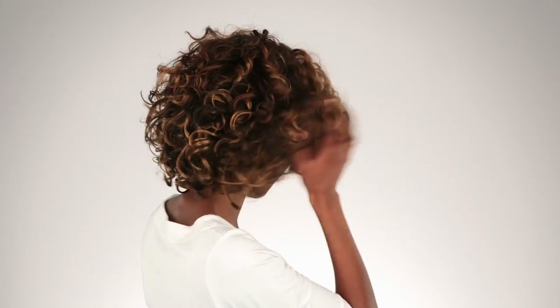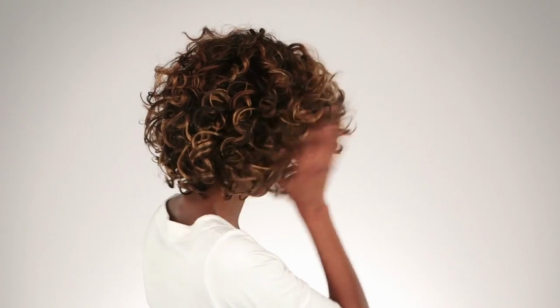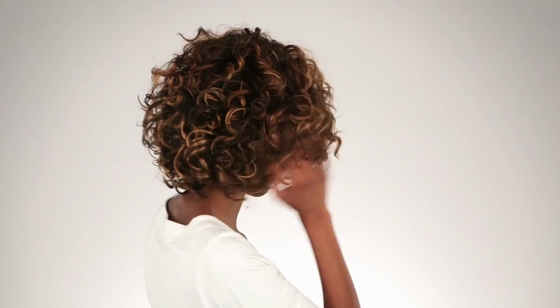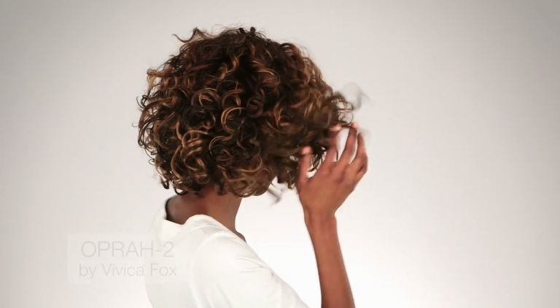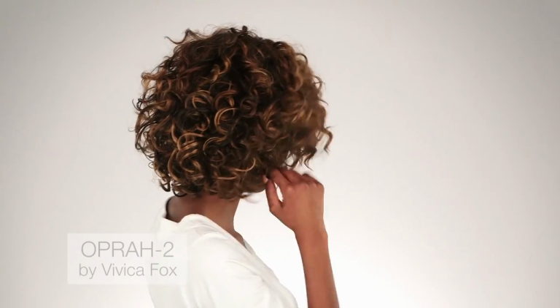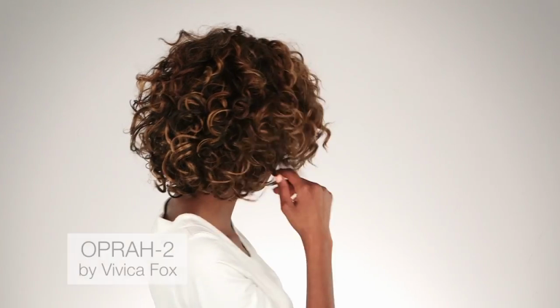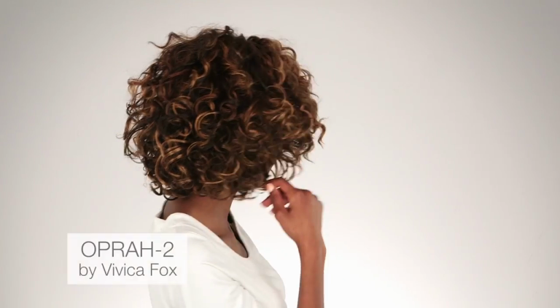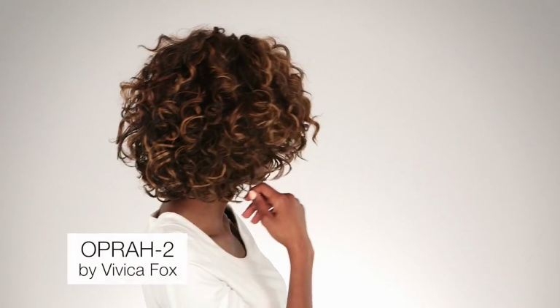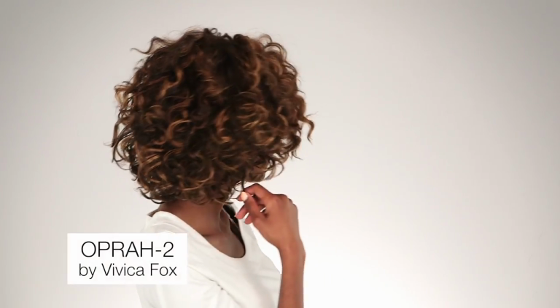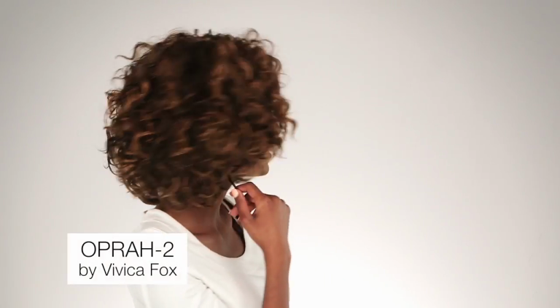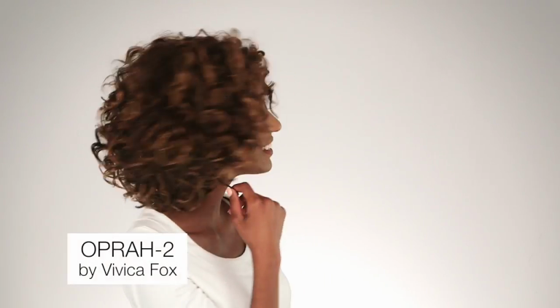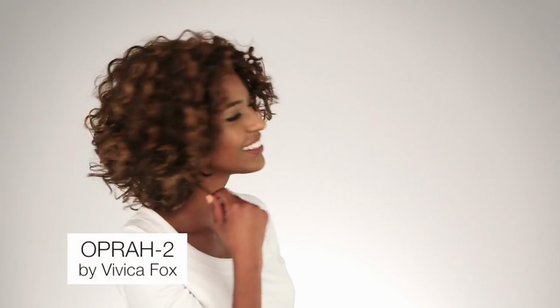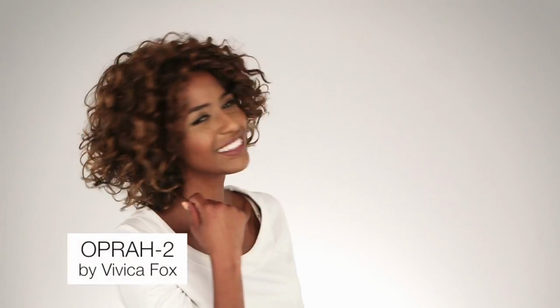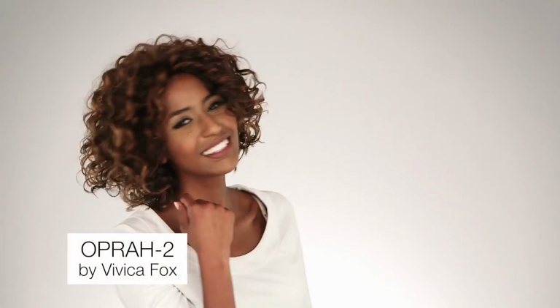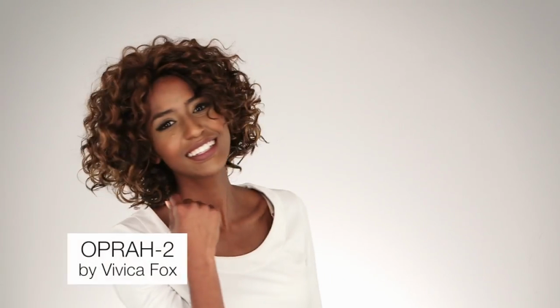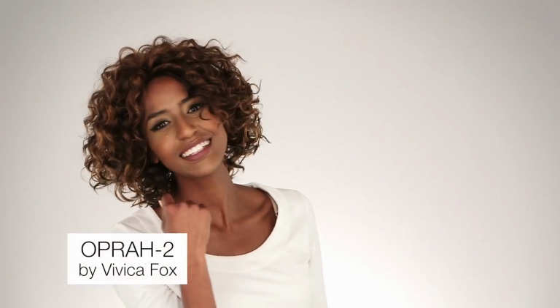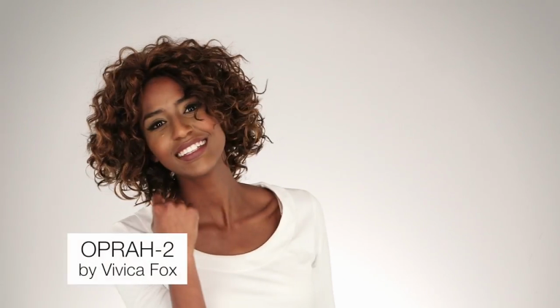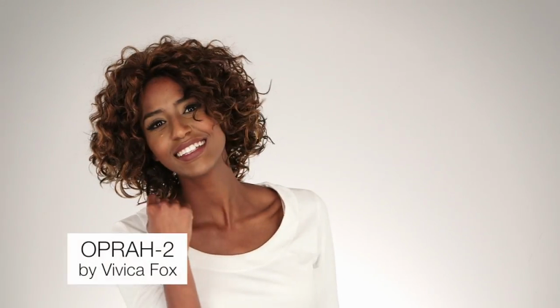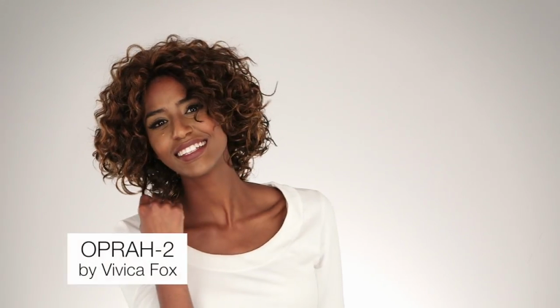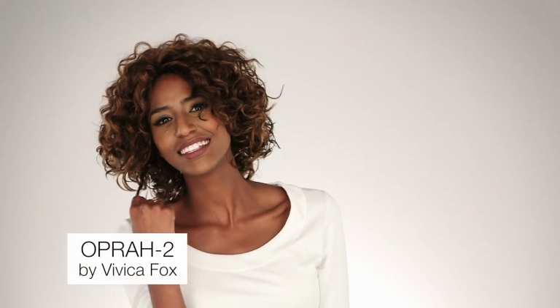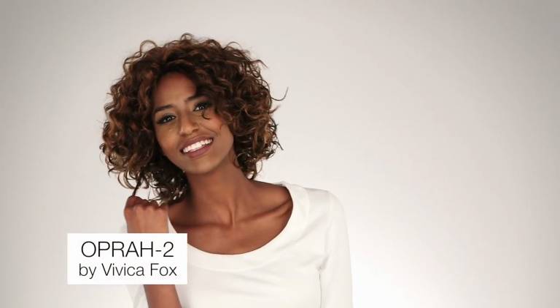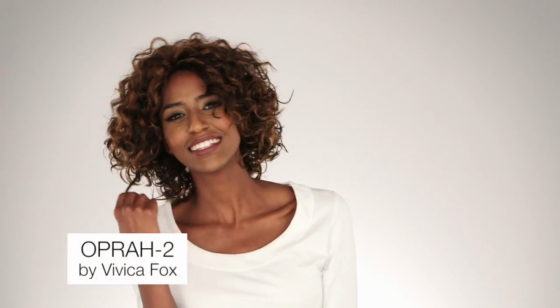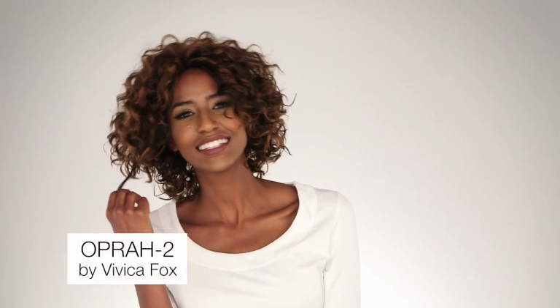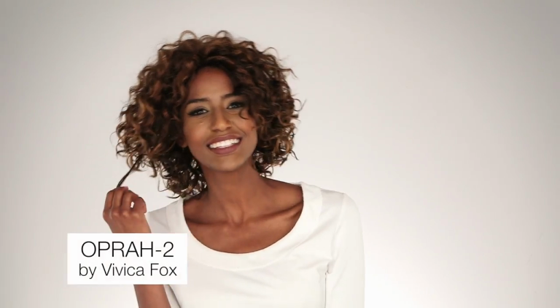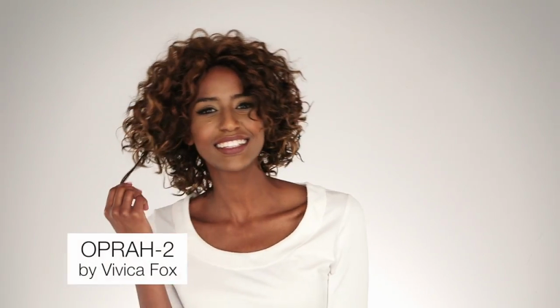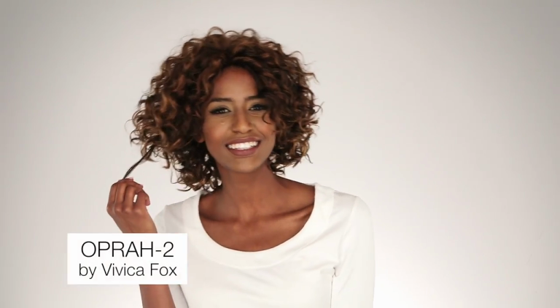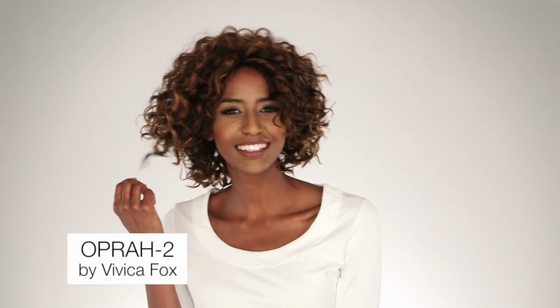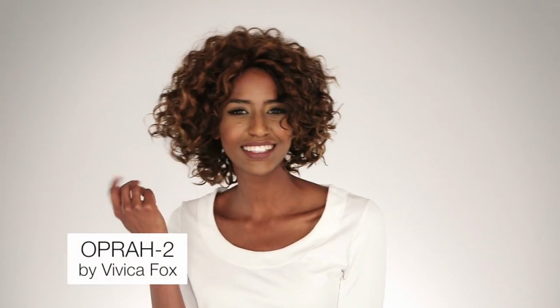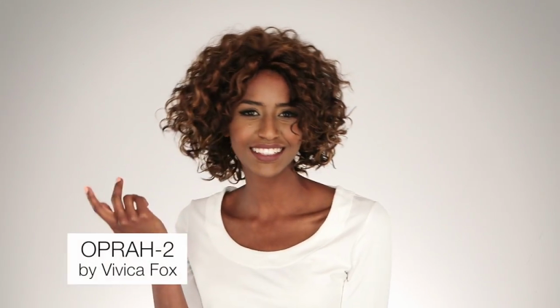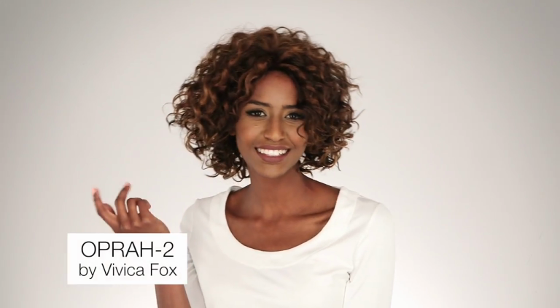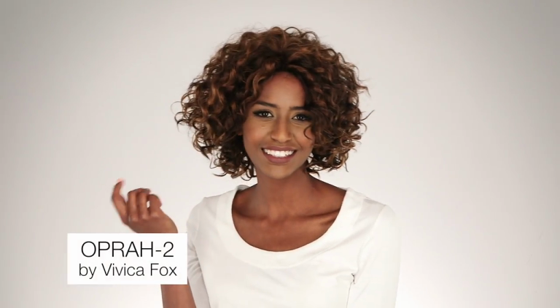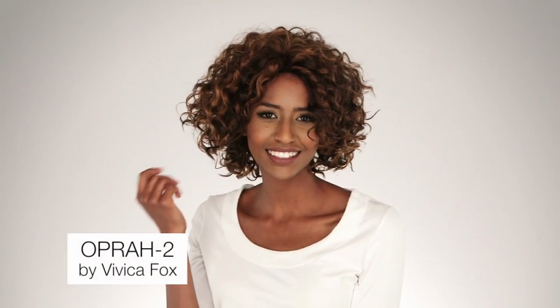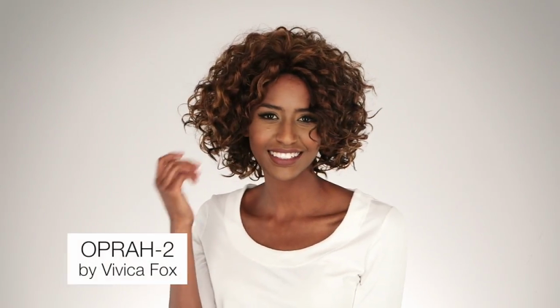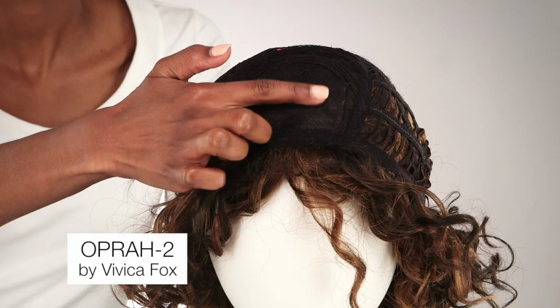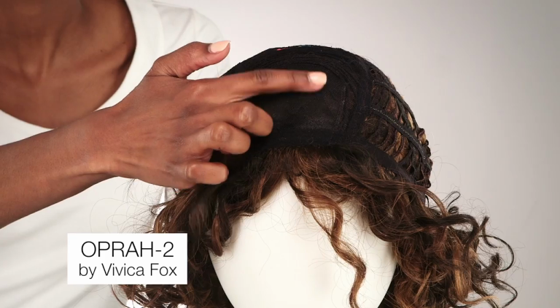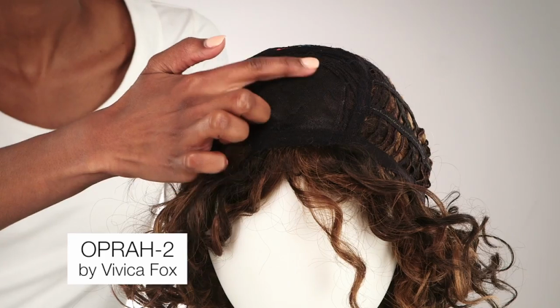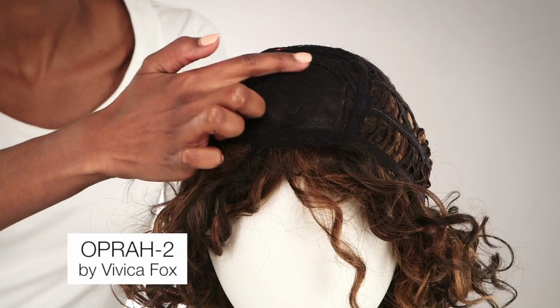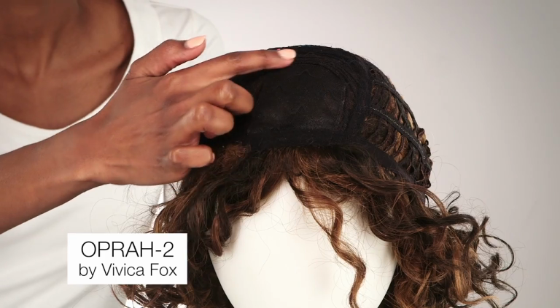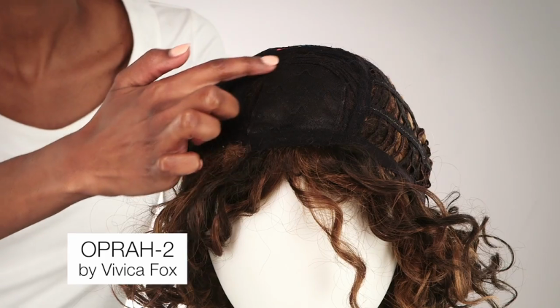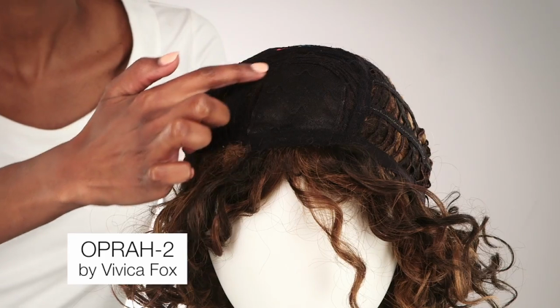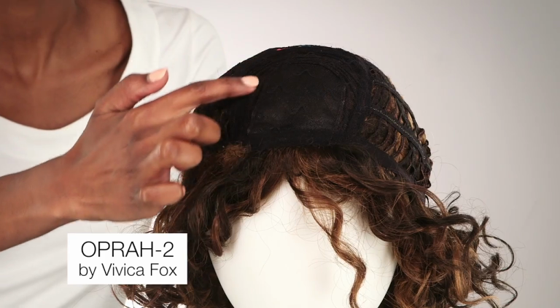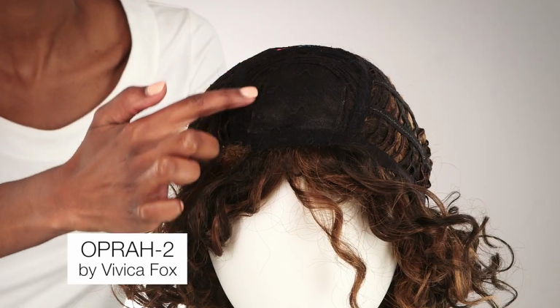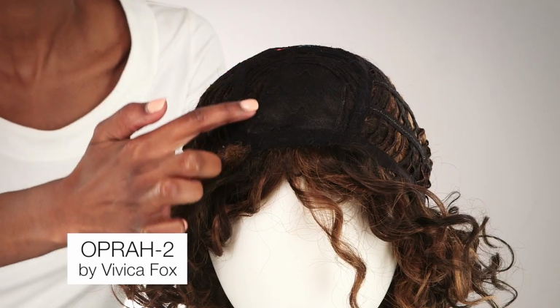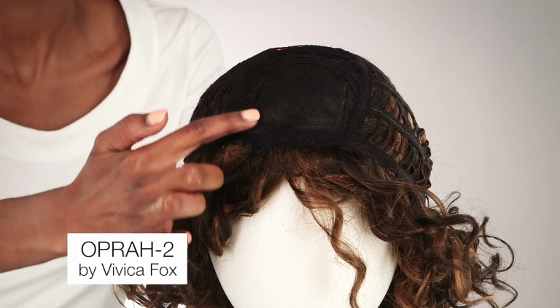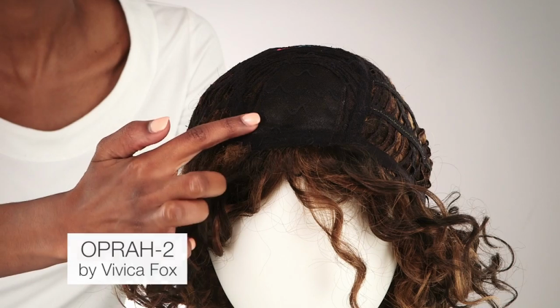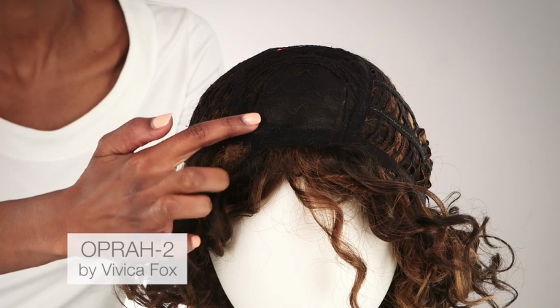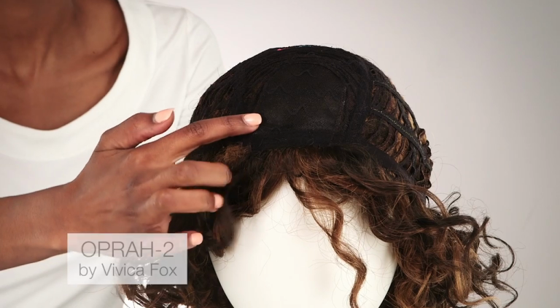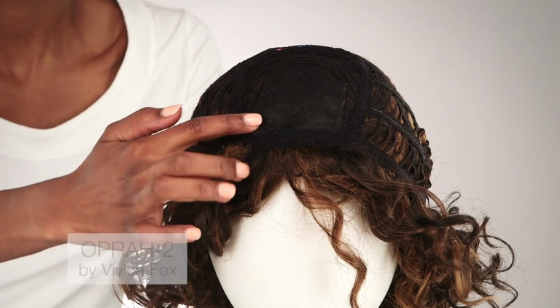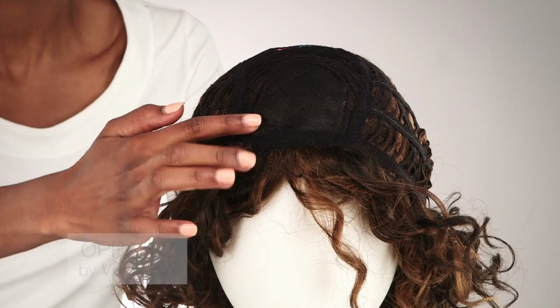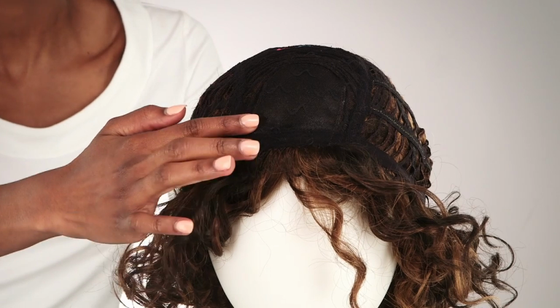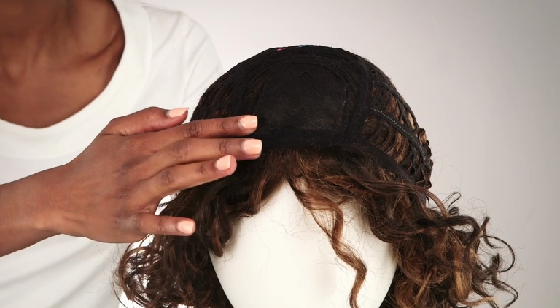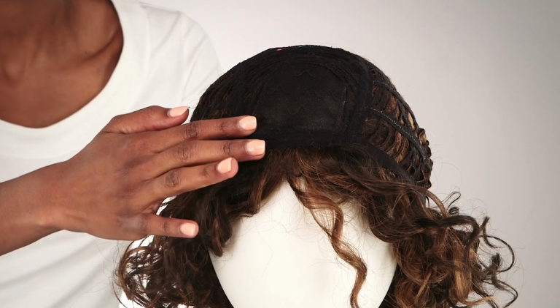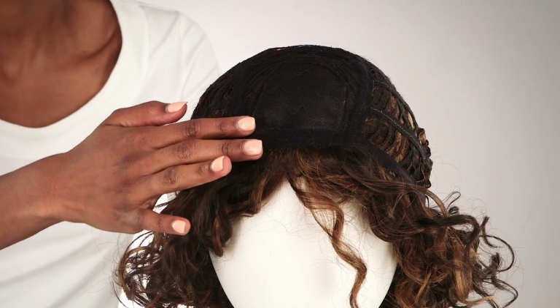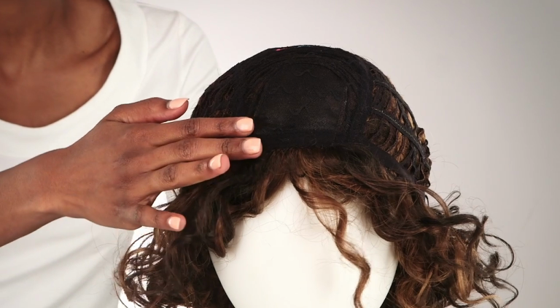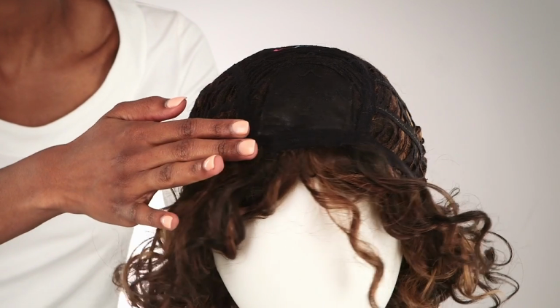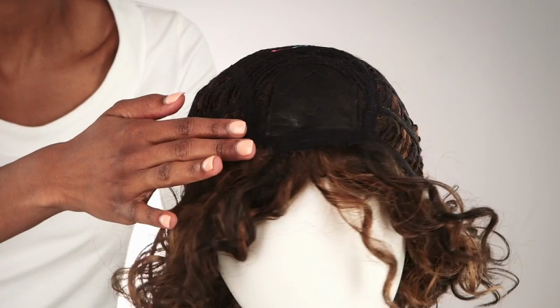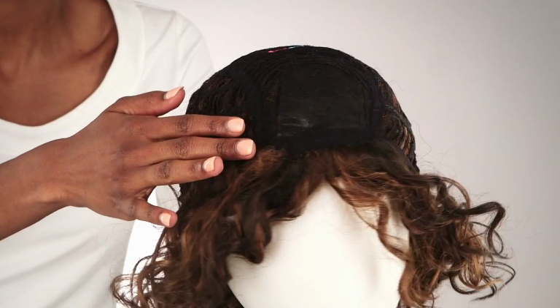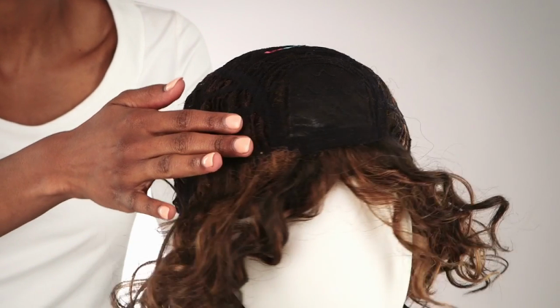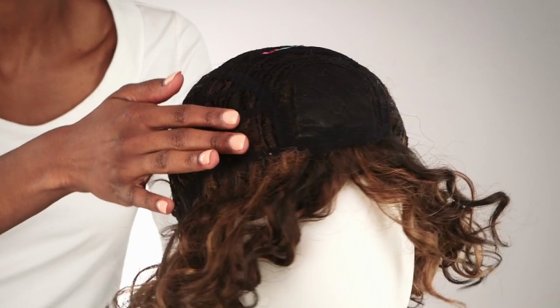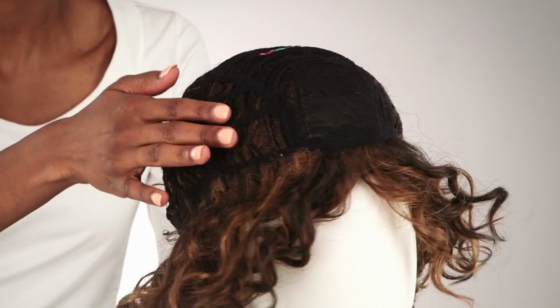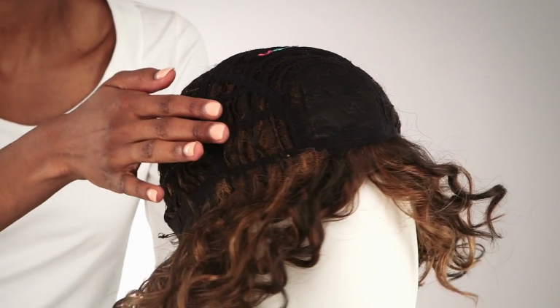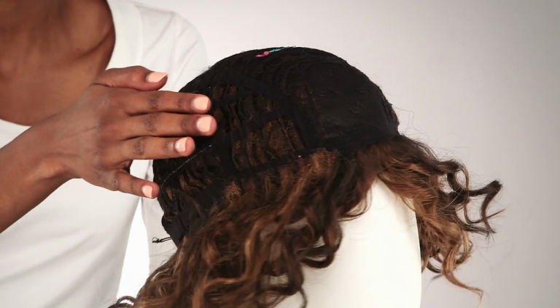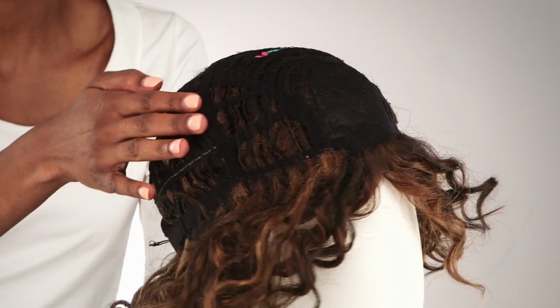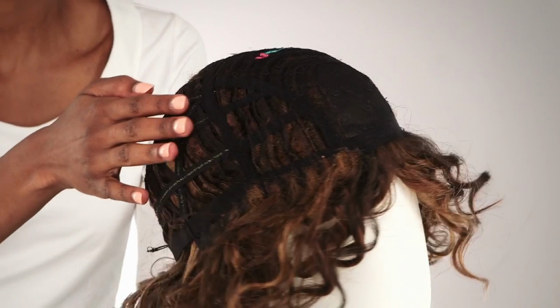Oprah 2 by Vivica Fox is a dazzling mixed spiral curl with a side skin part, featuring a pure stretch cap construction.